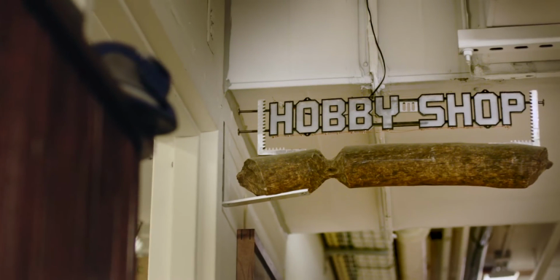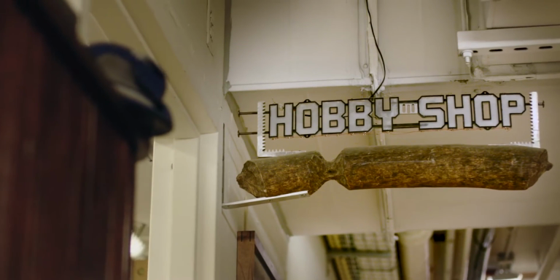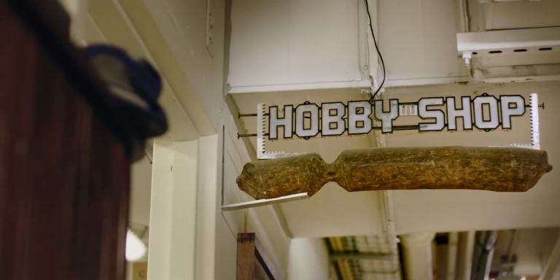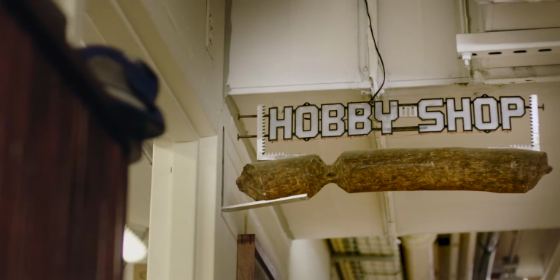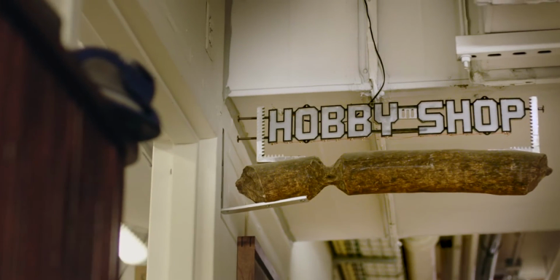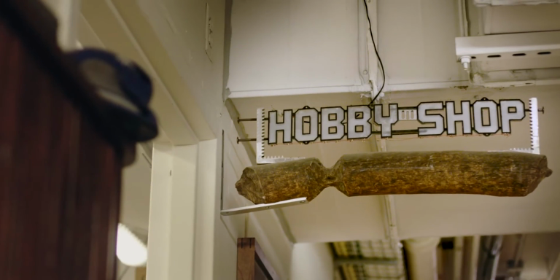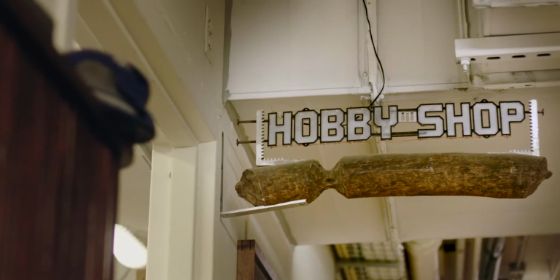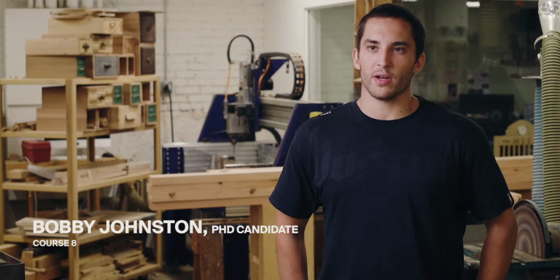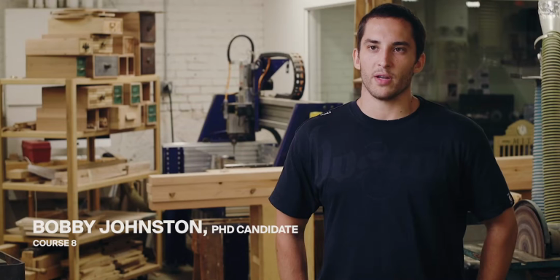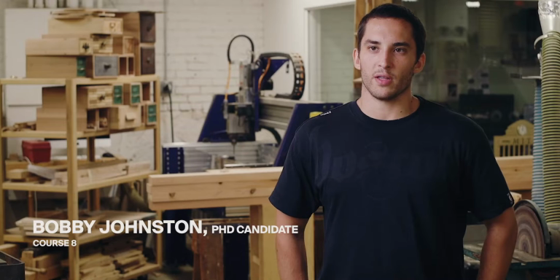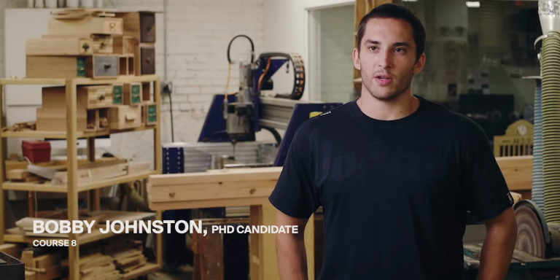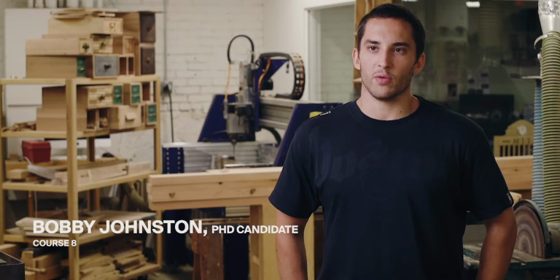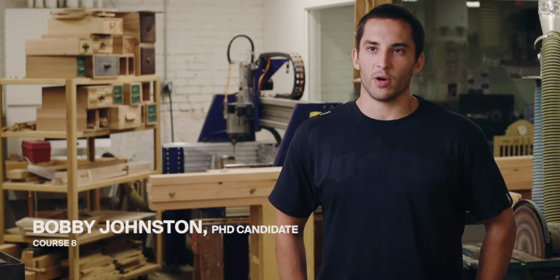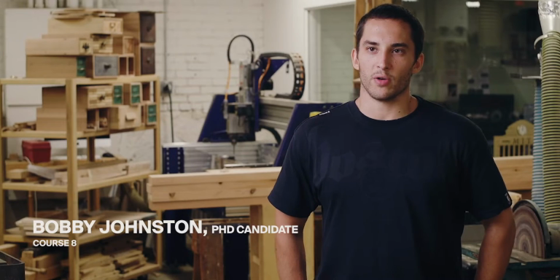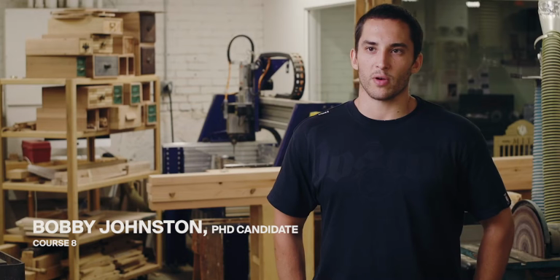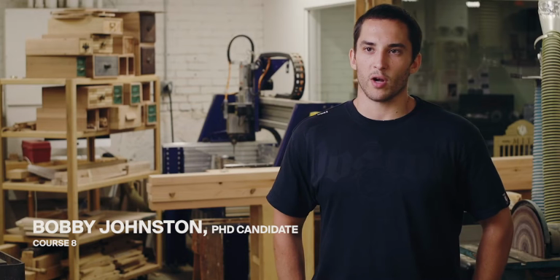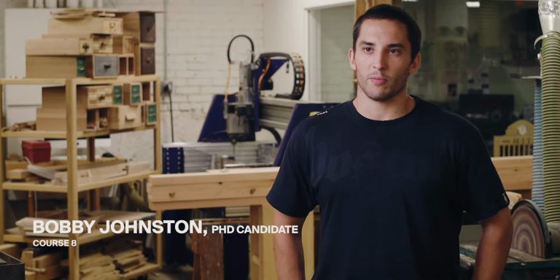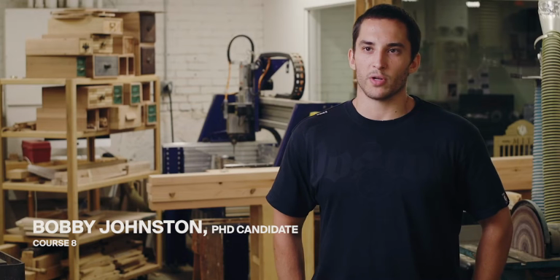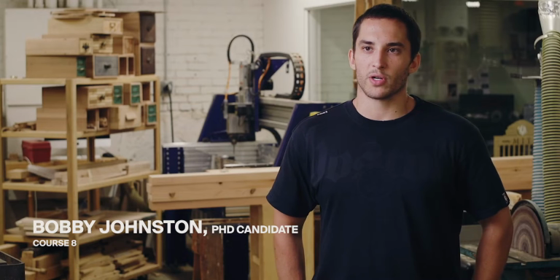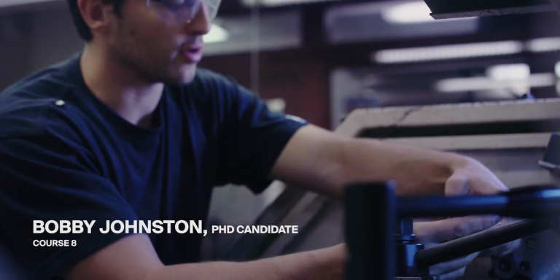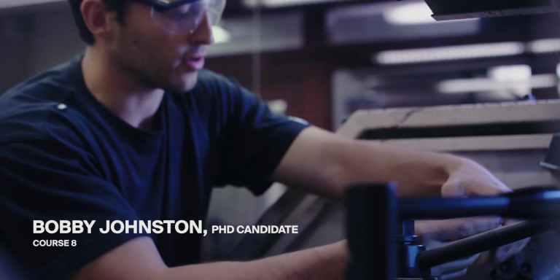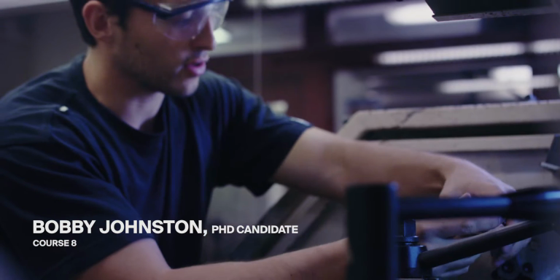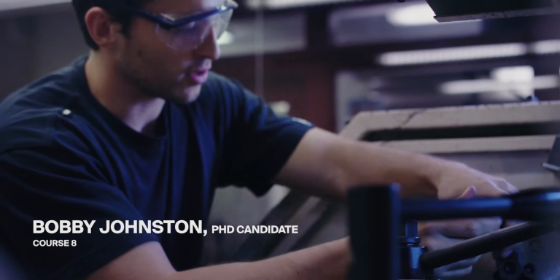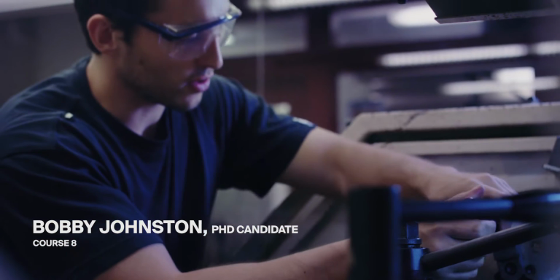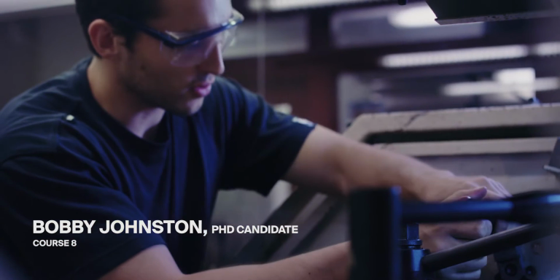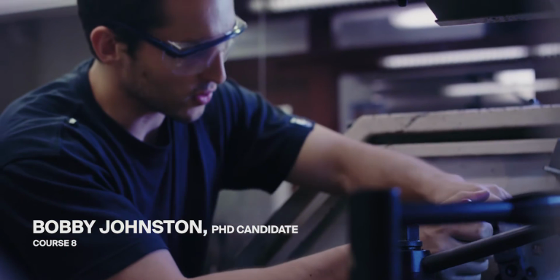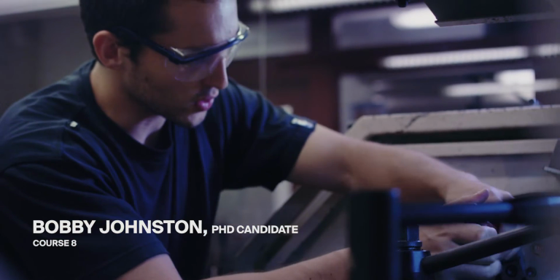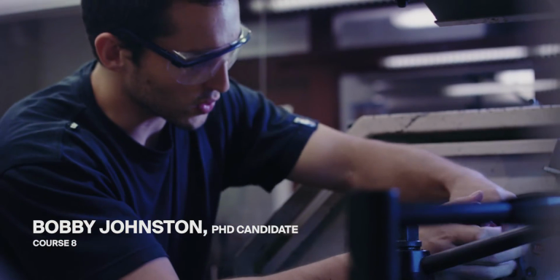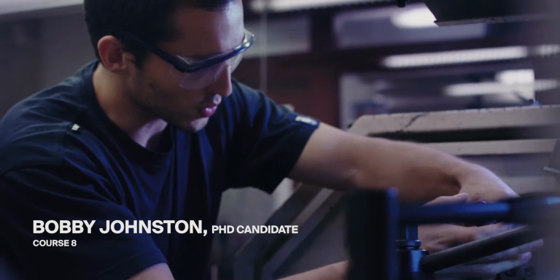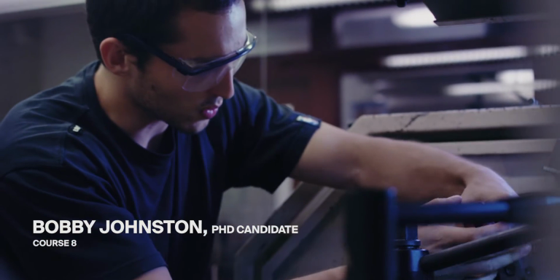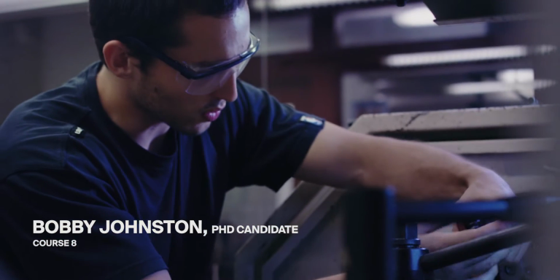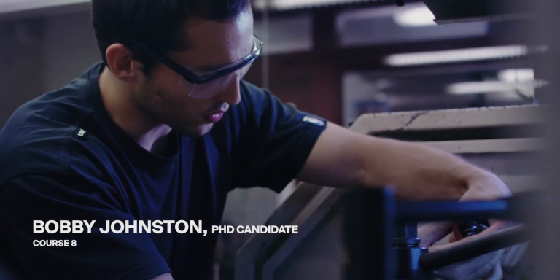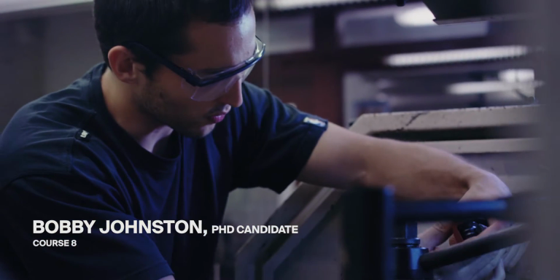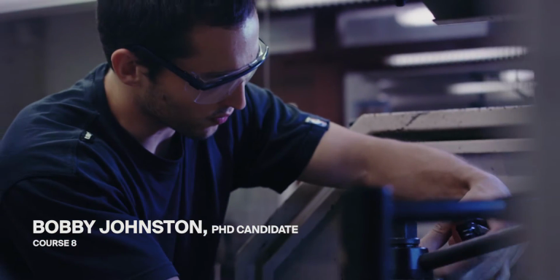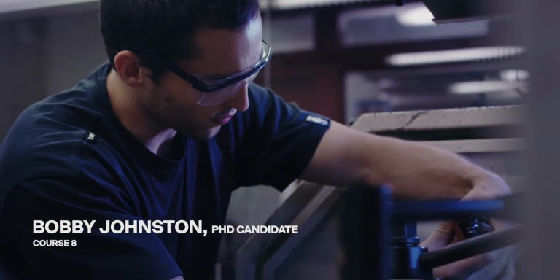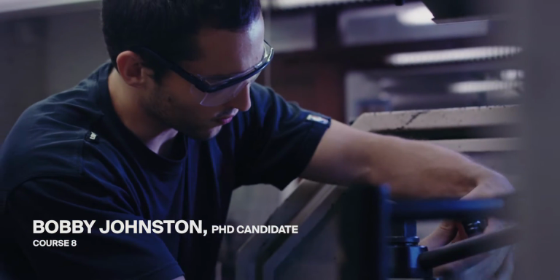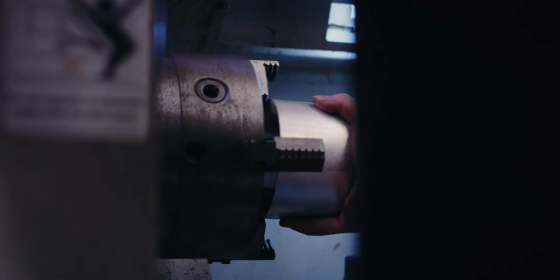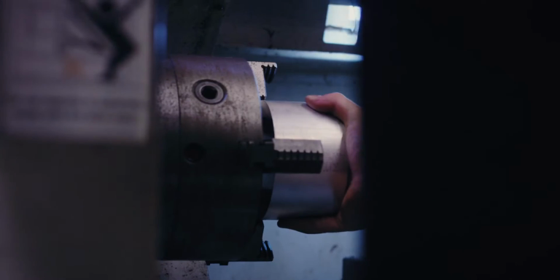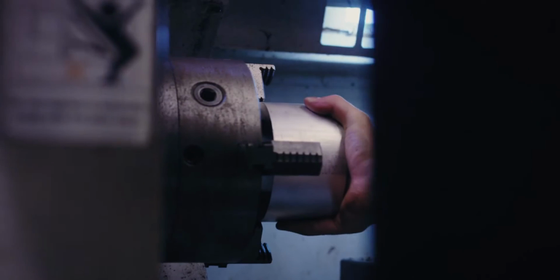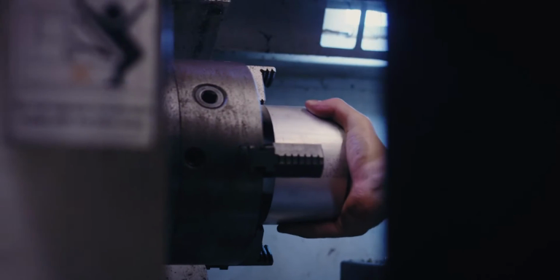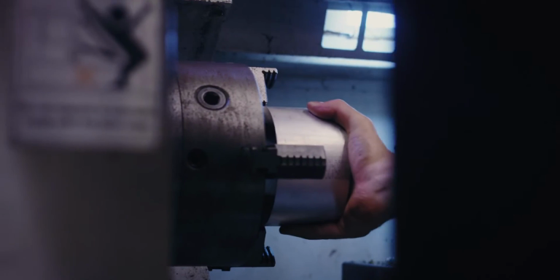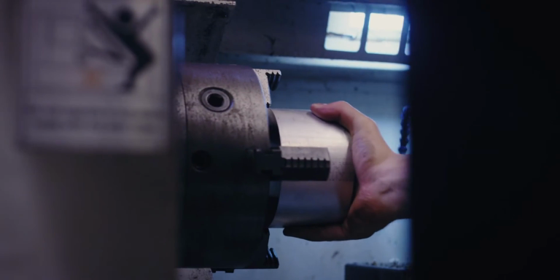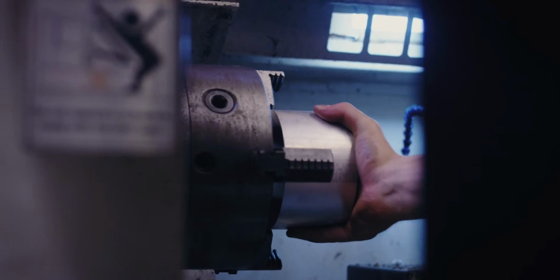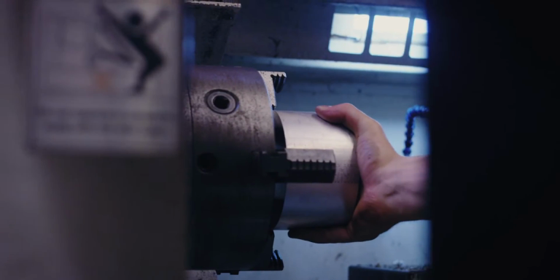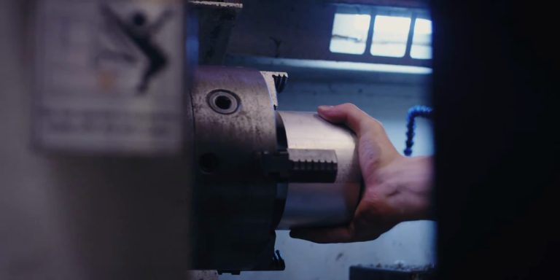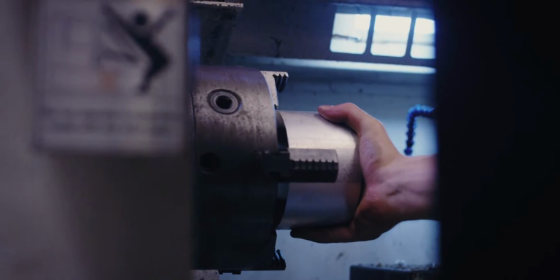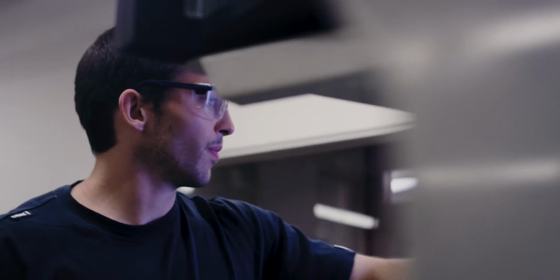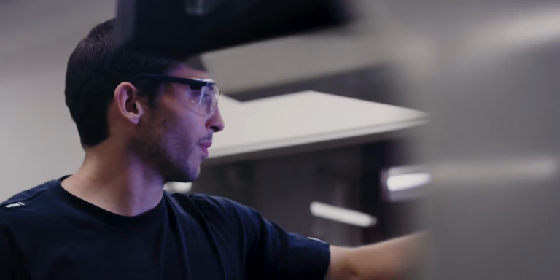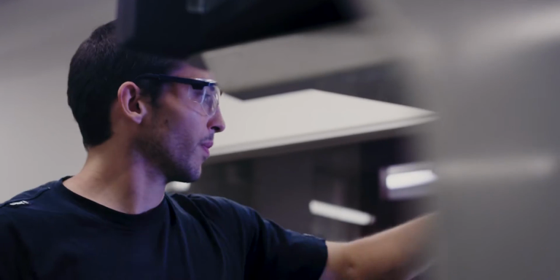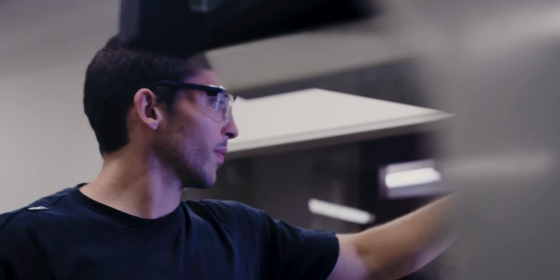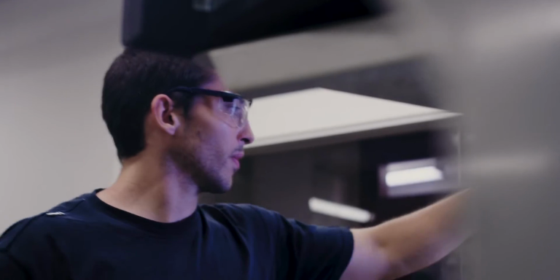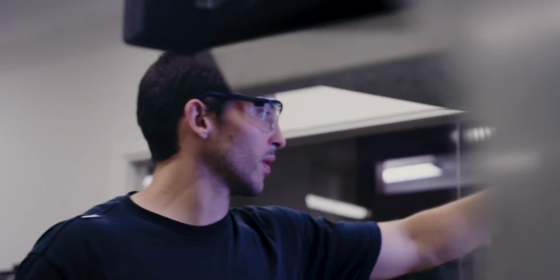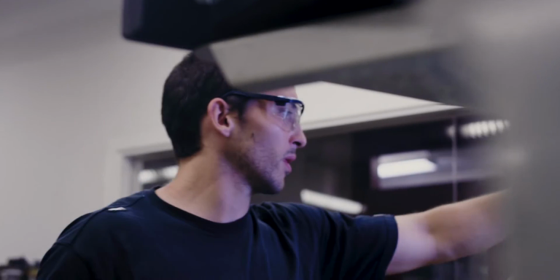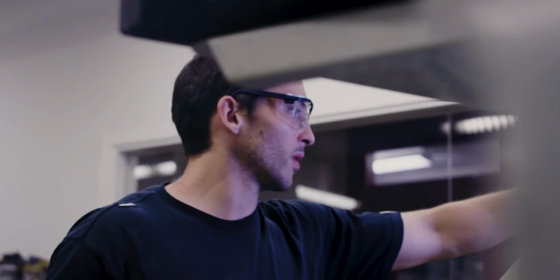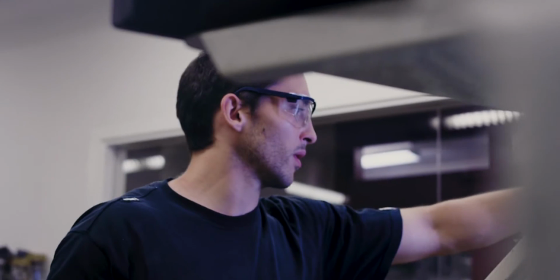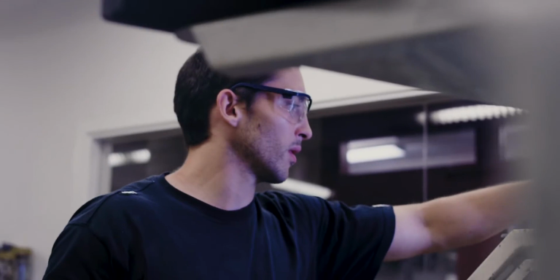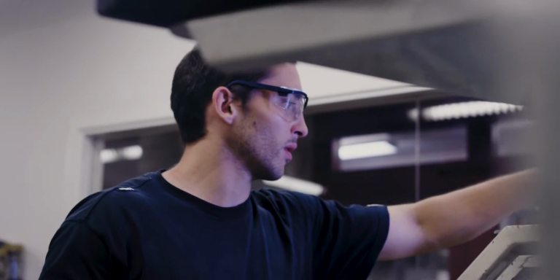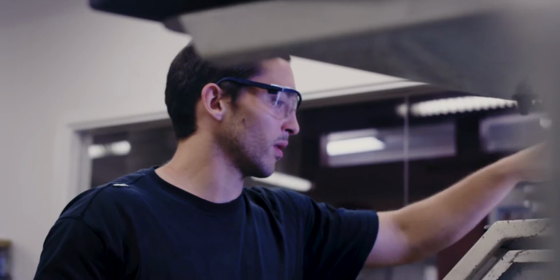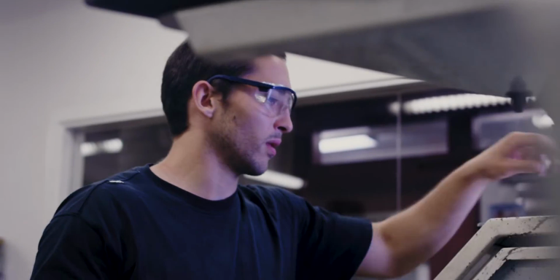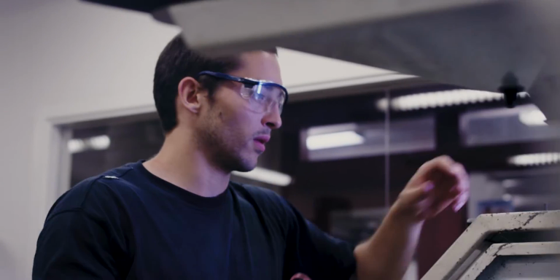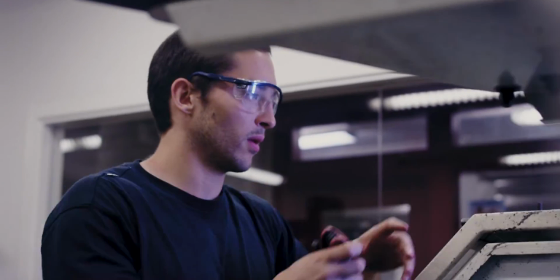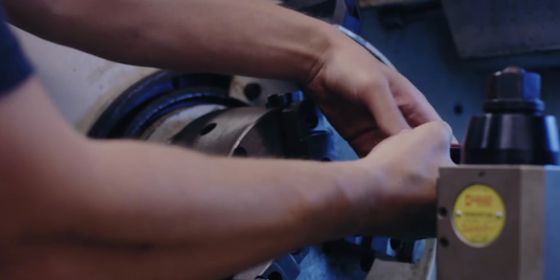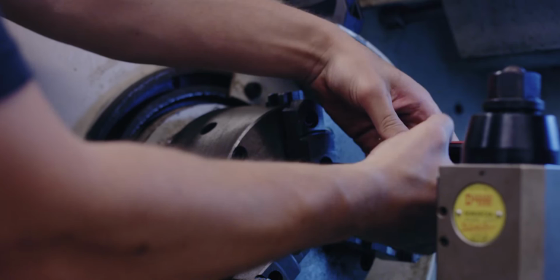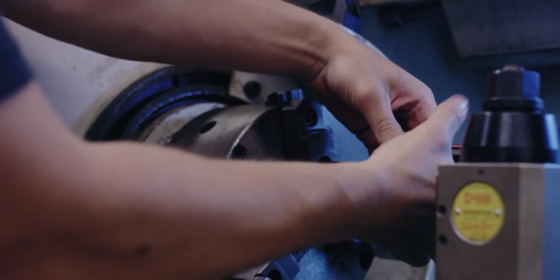If you have an idea that you want to accomplish, MIT makes it pretty easy to go out and do it, which is a really great atmosphere to be in.